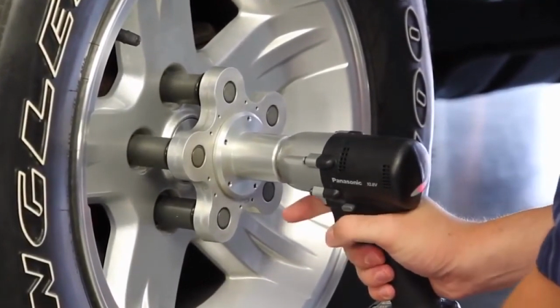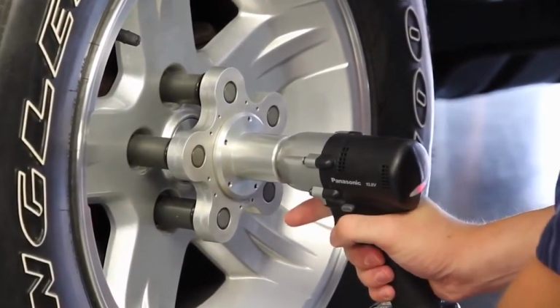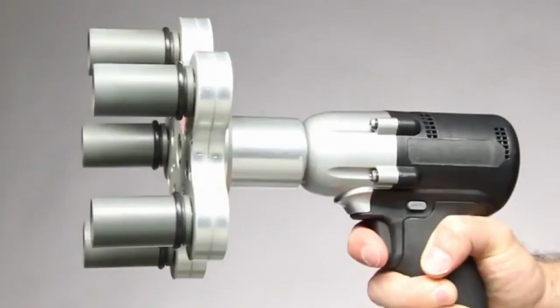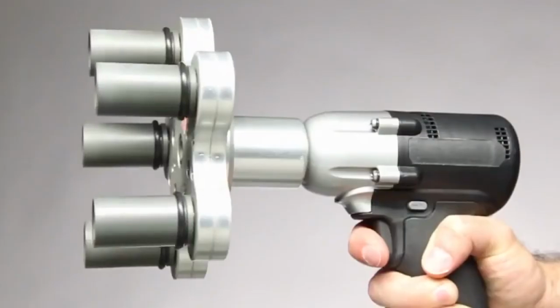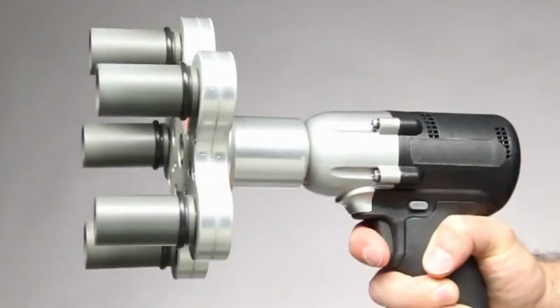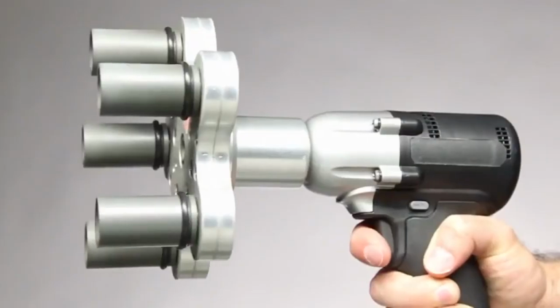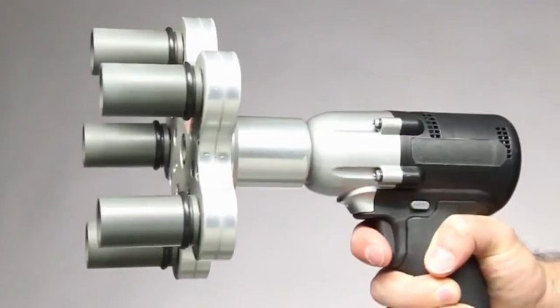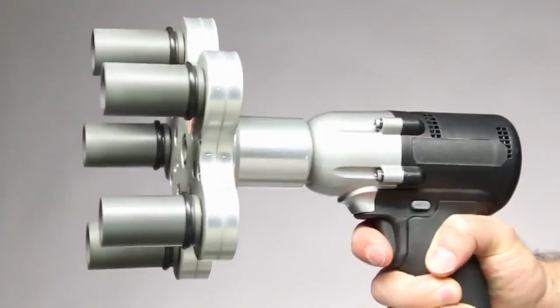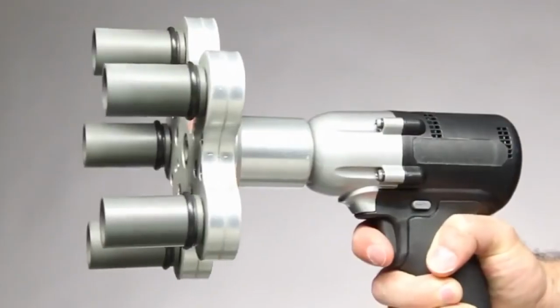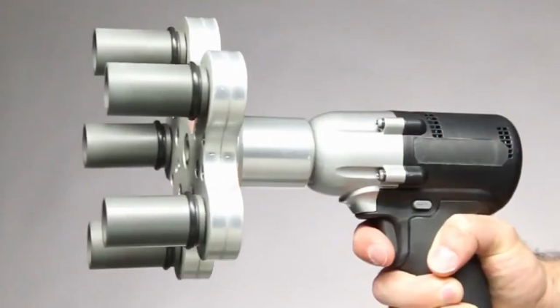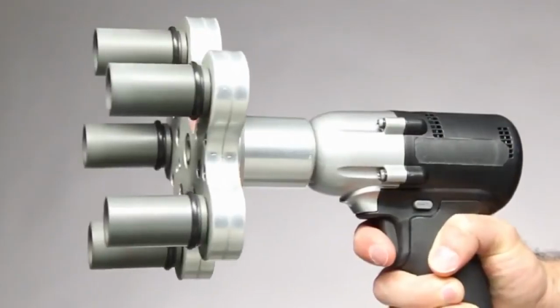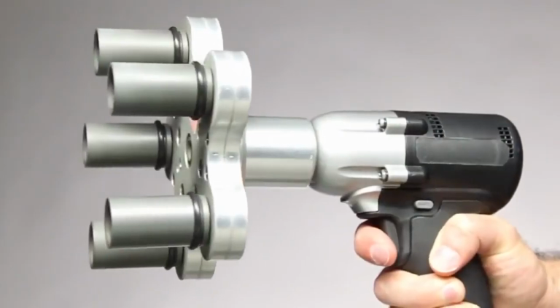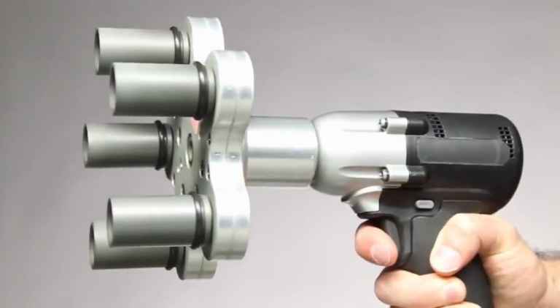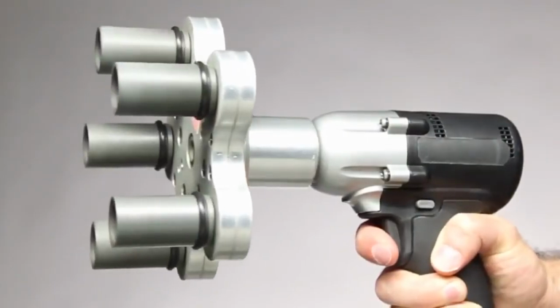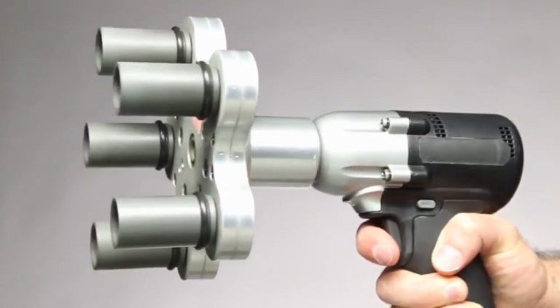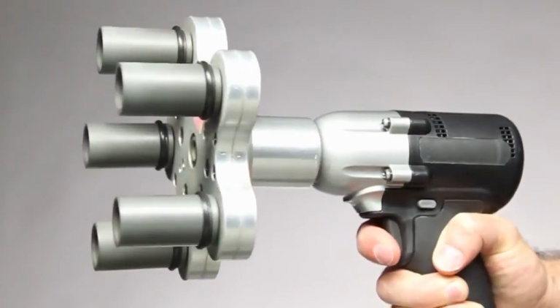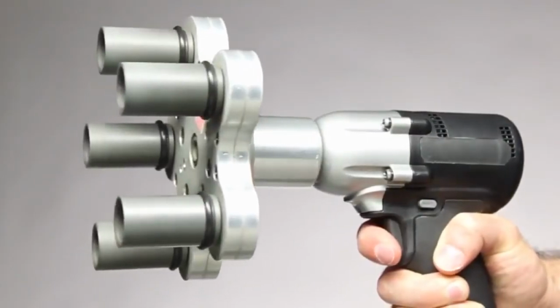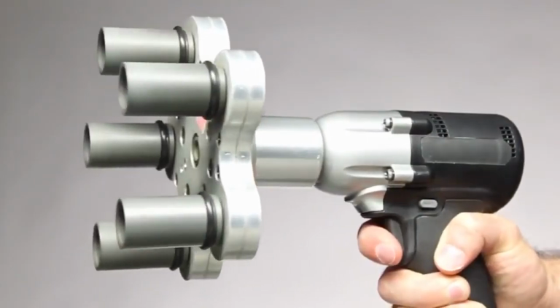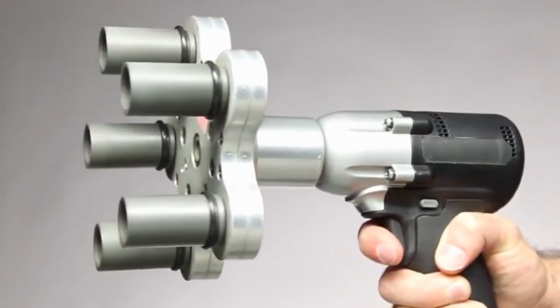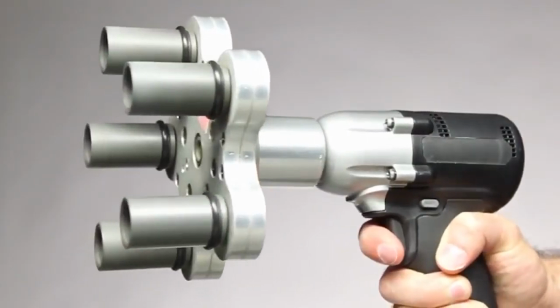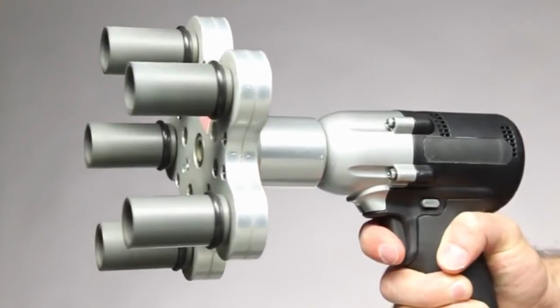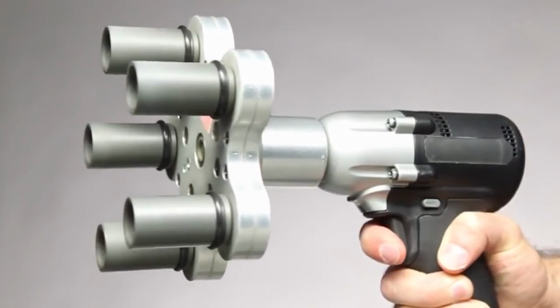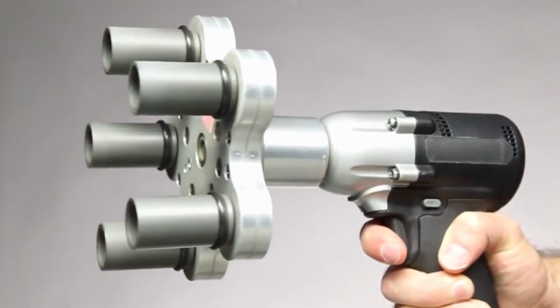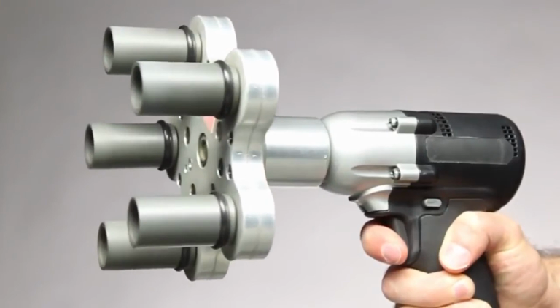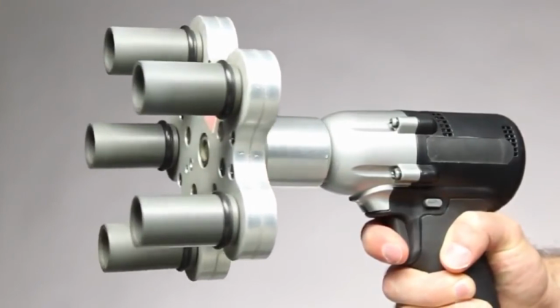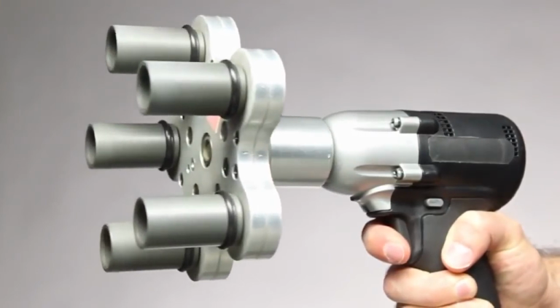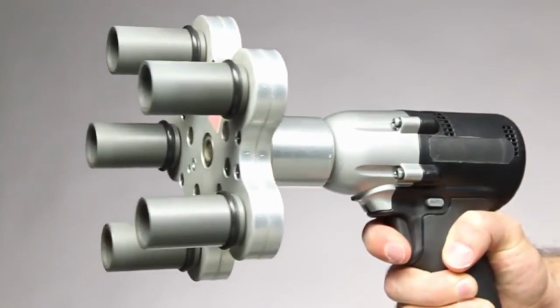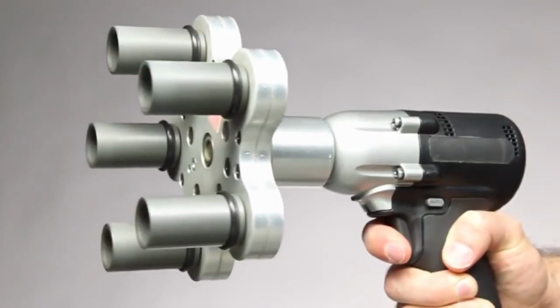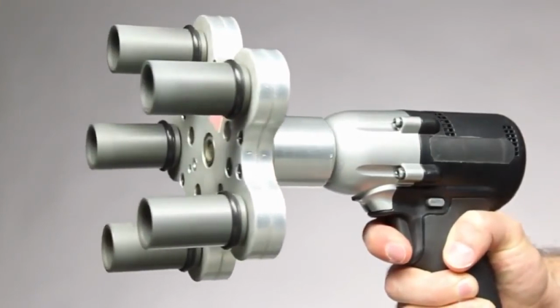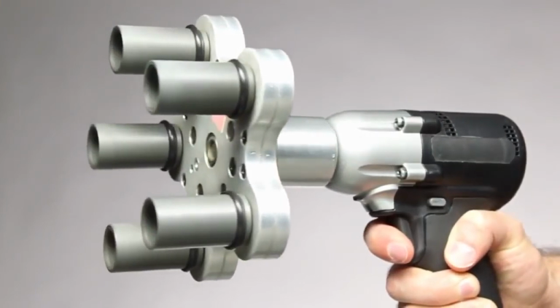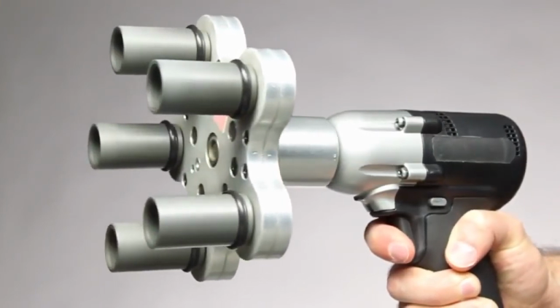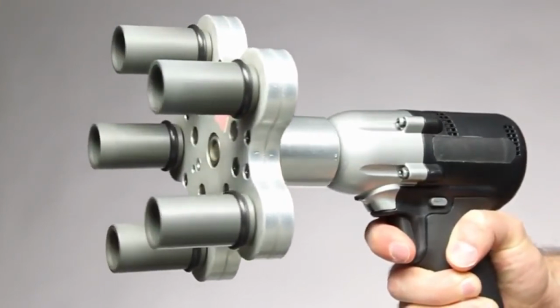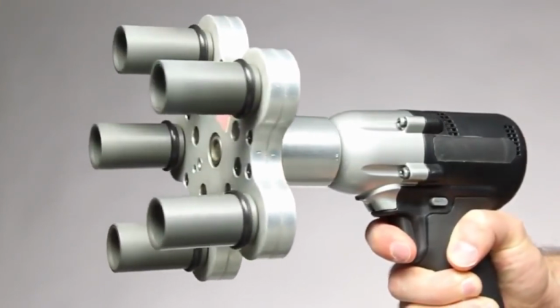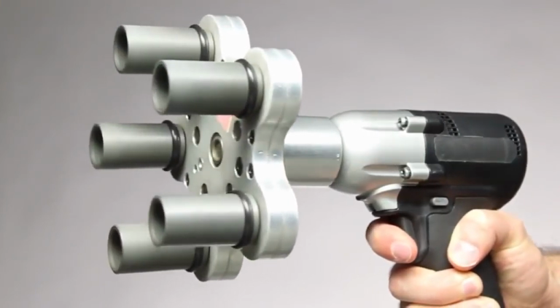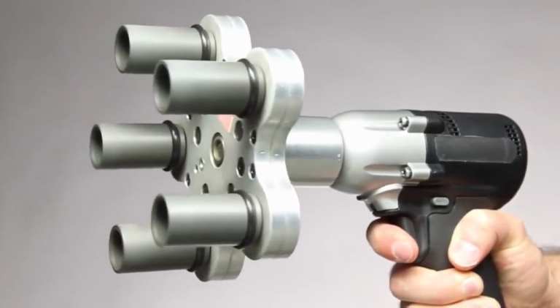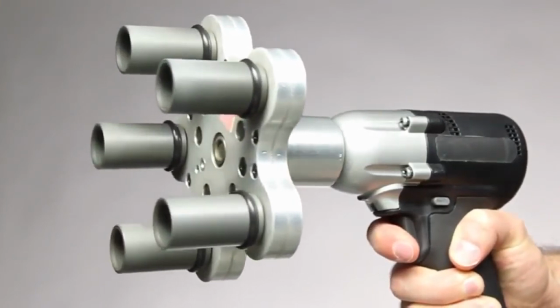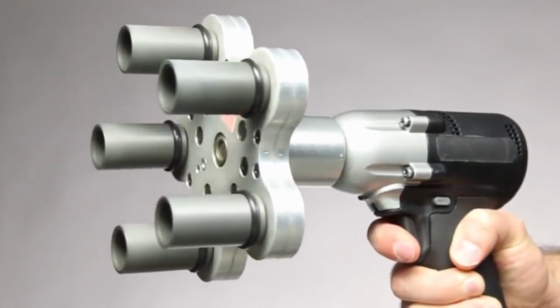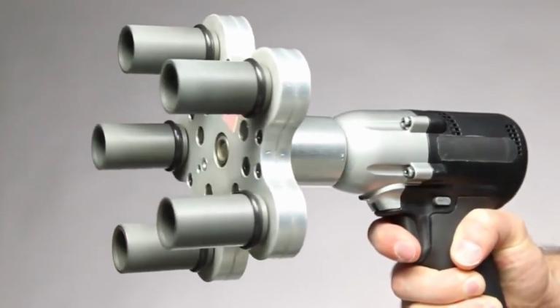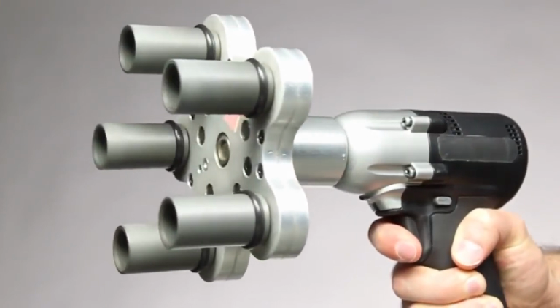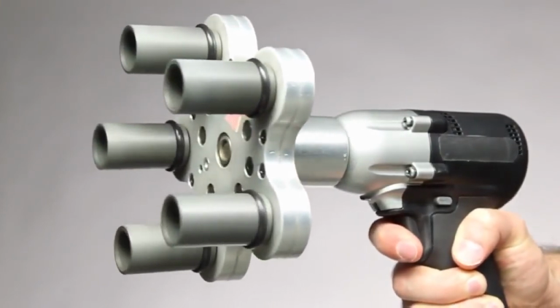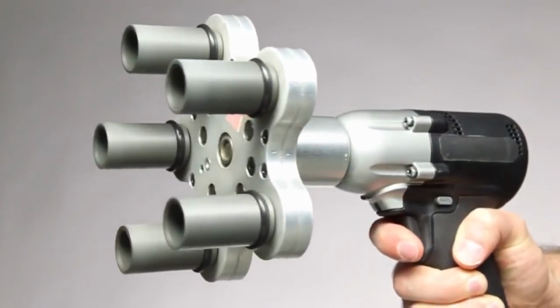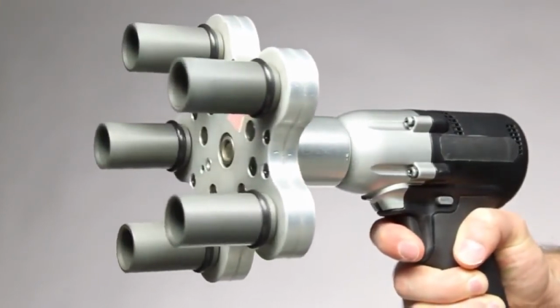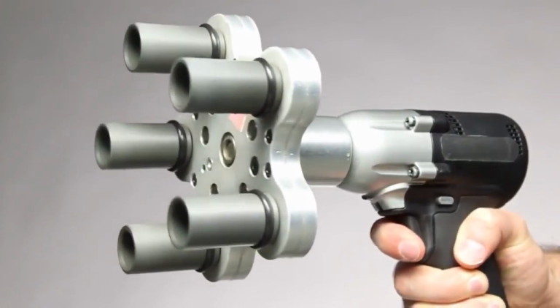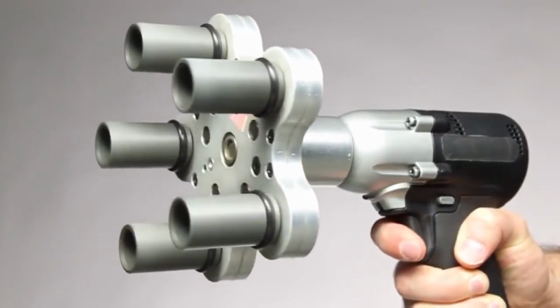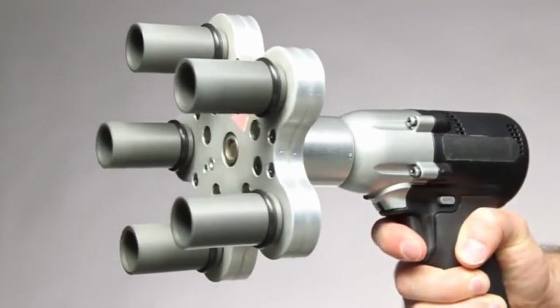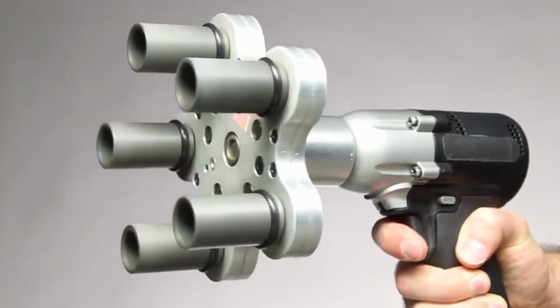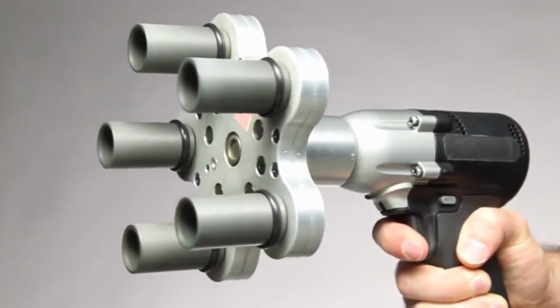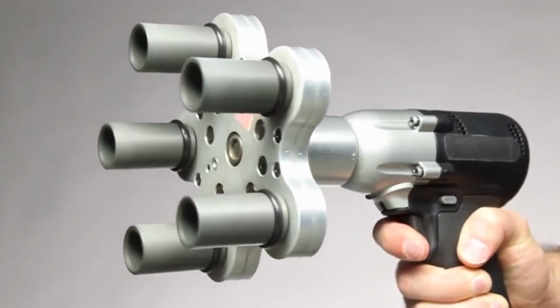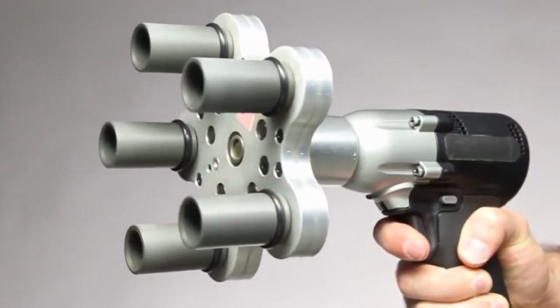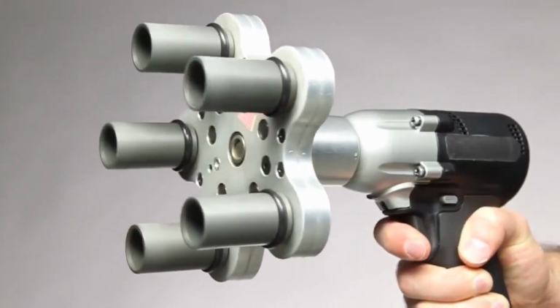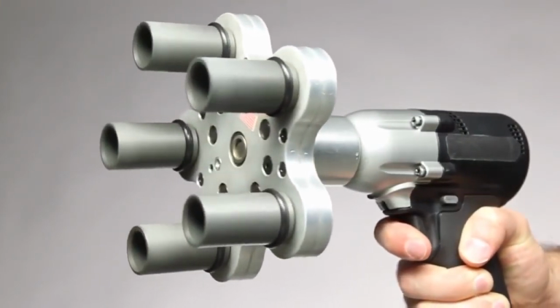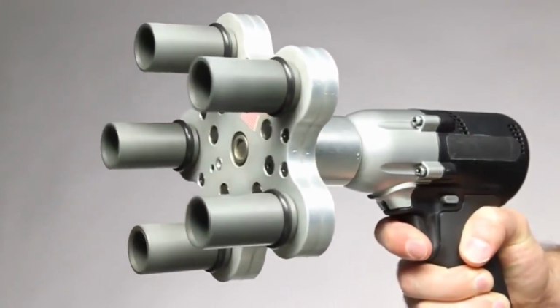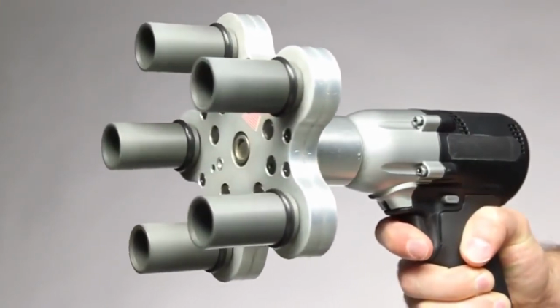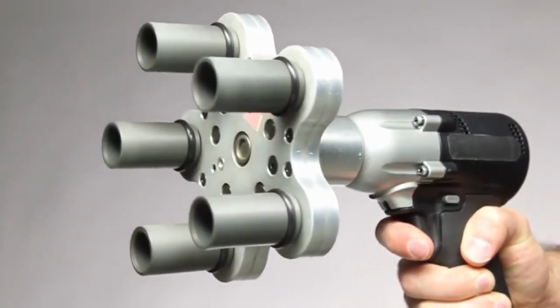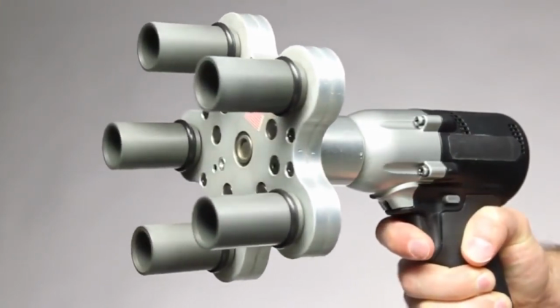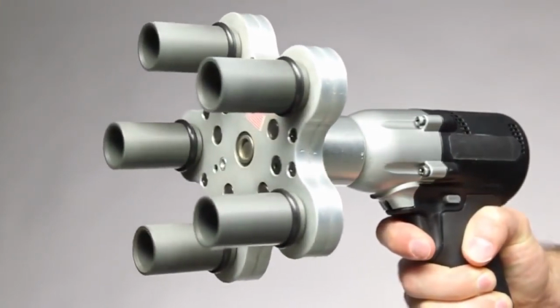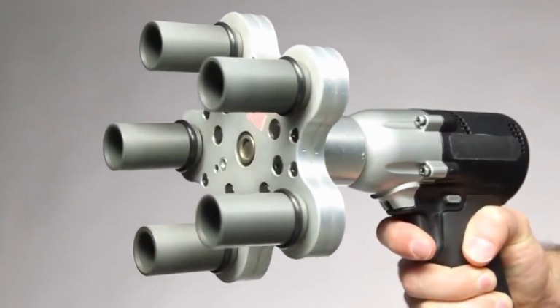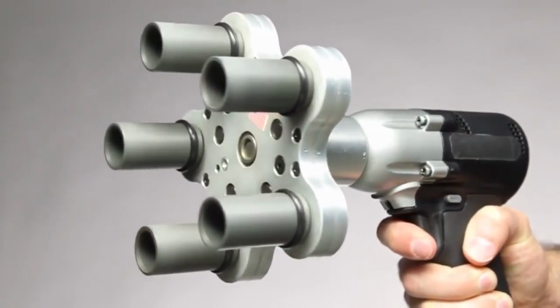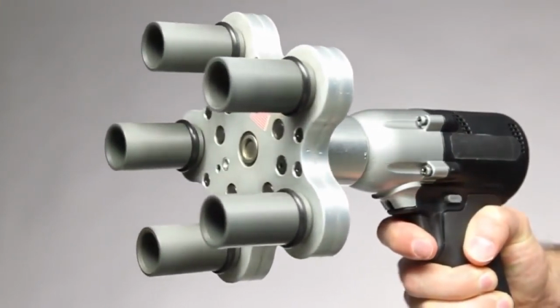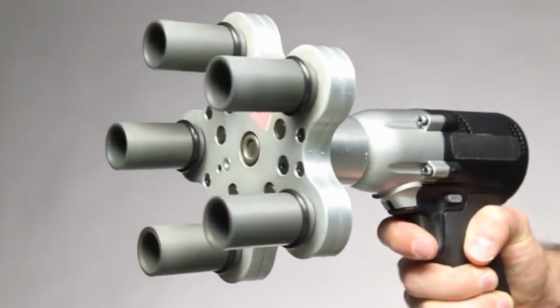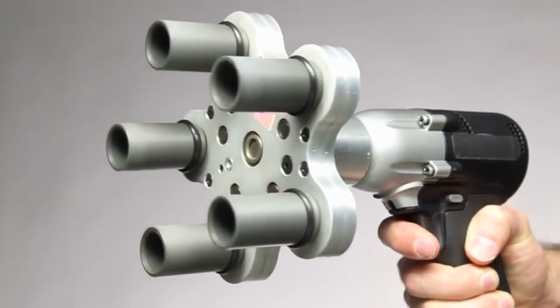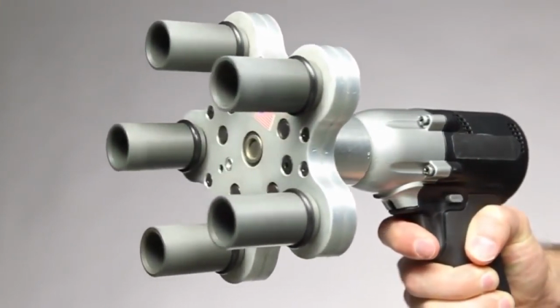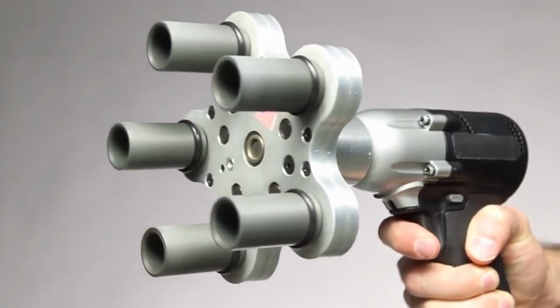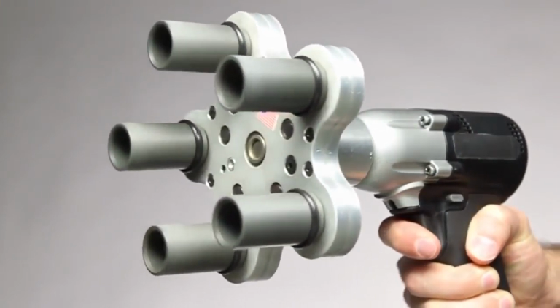With the Multi-Spindle Attachment 5, changing a flat tire could even be fun. Well, almost.